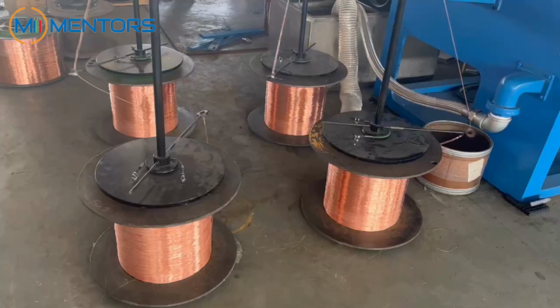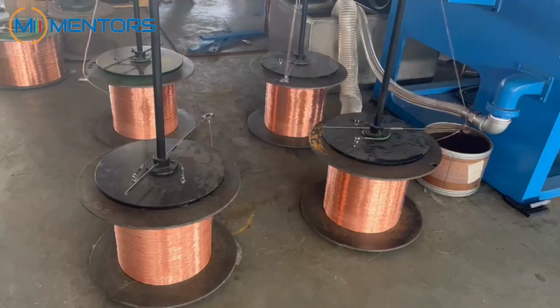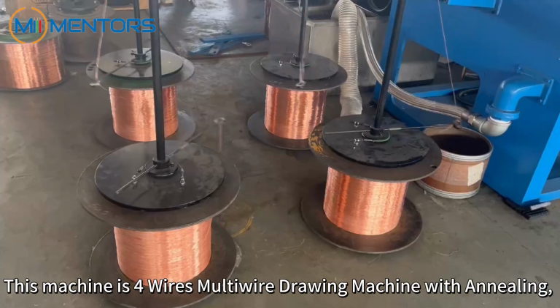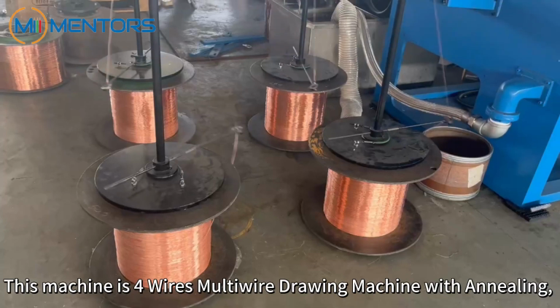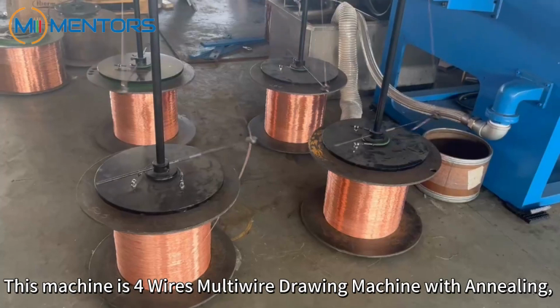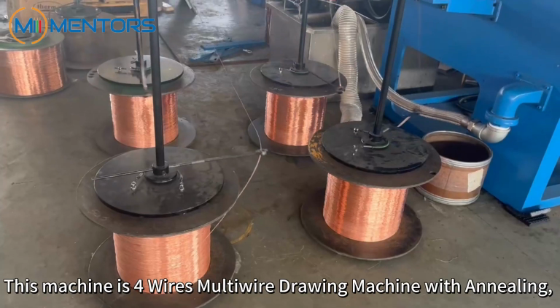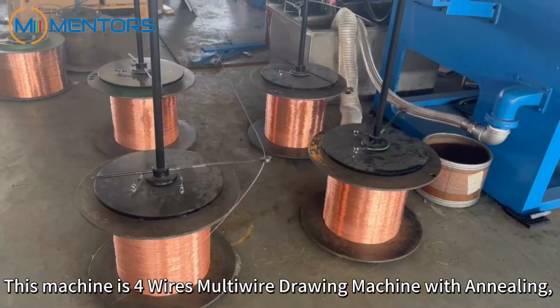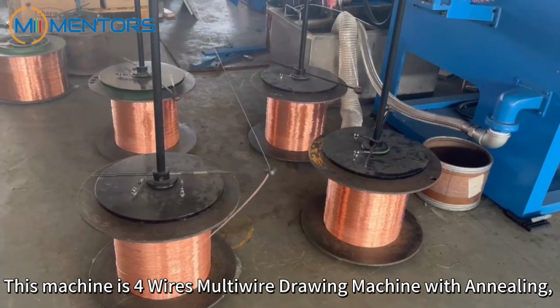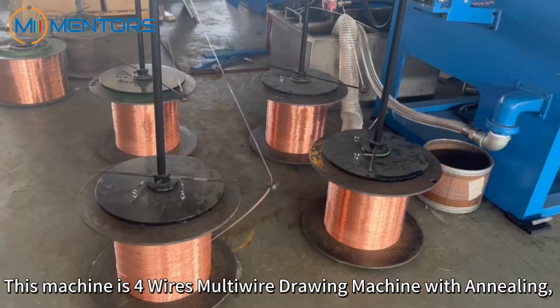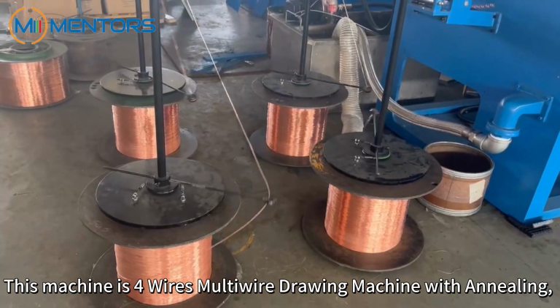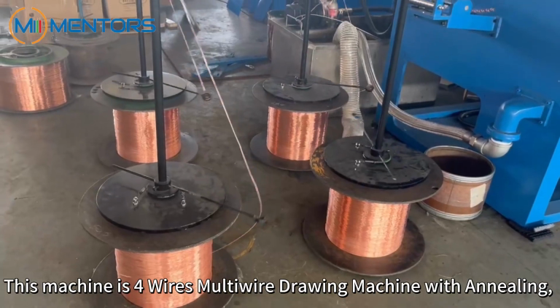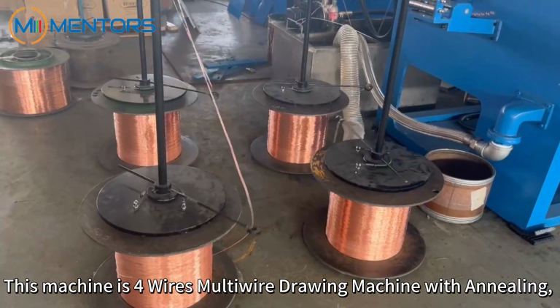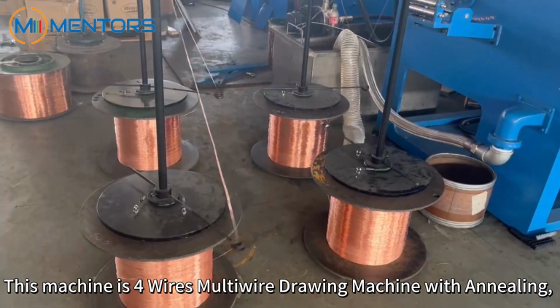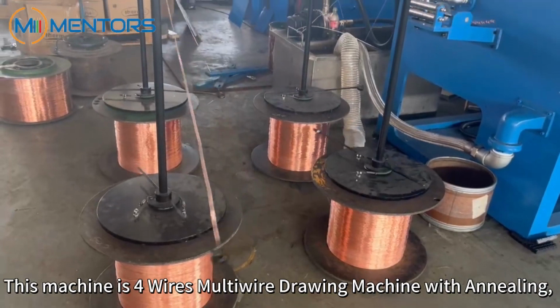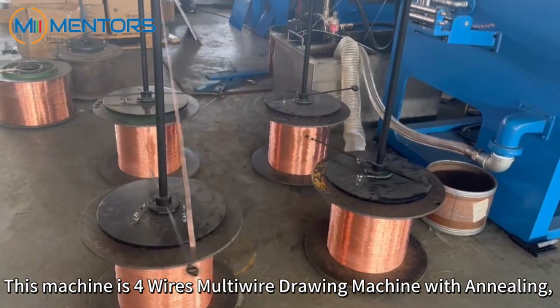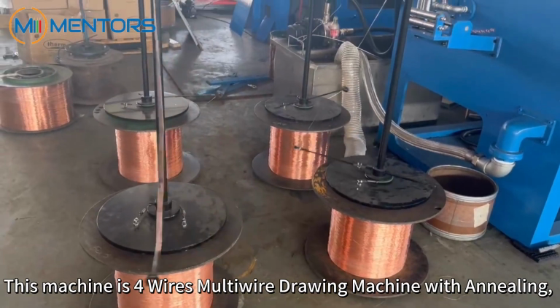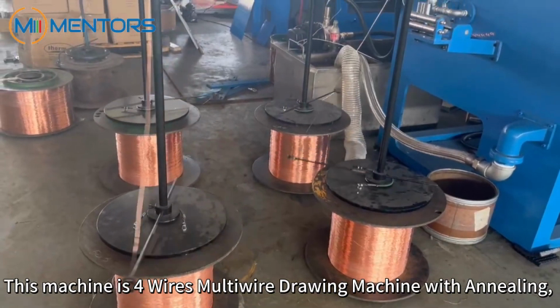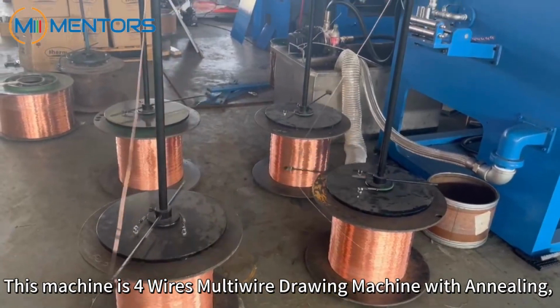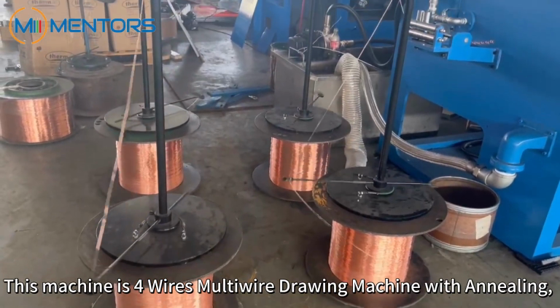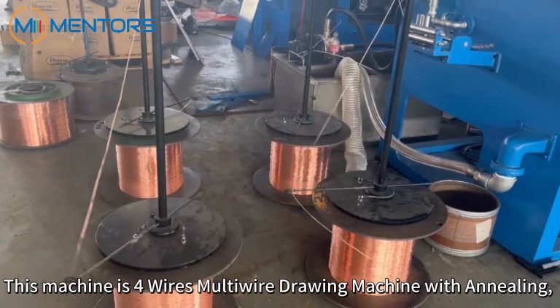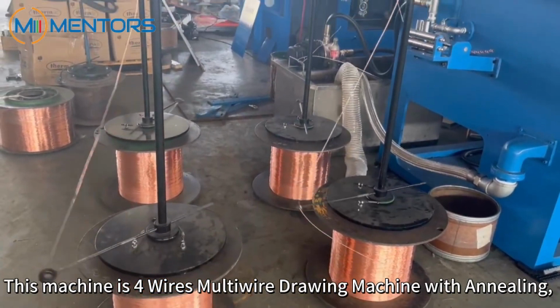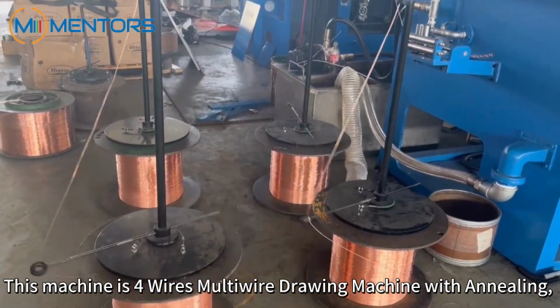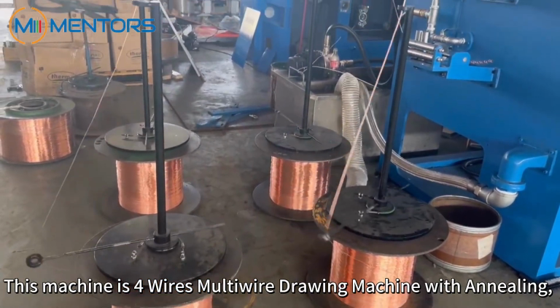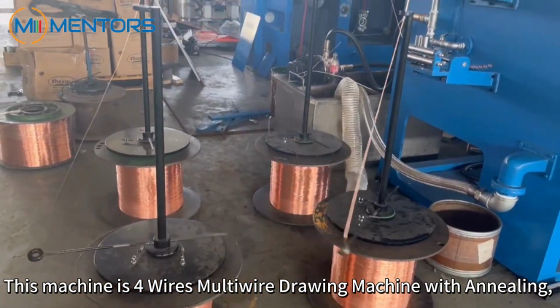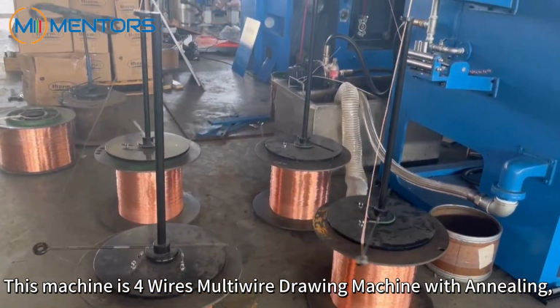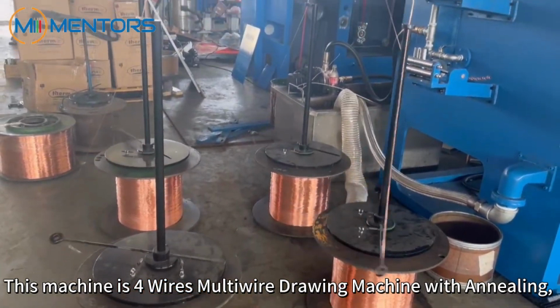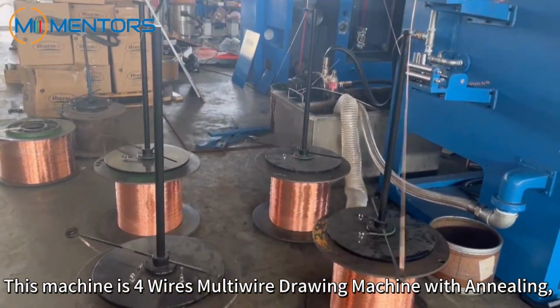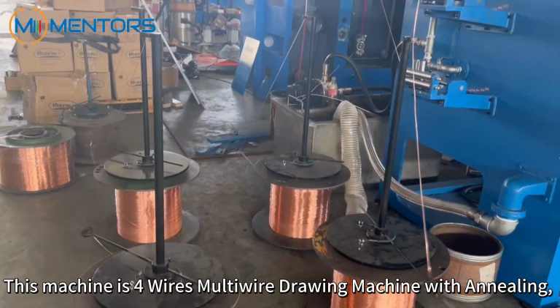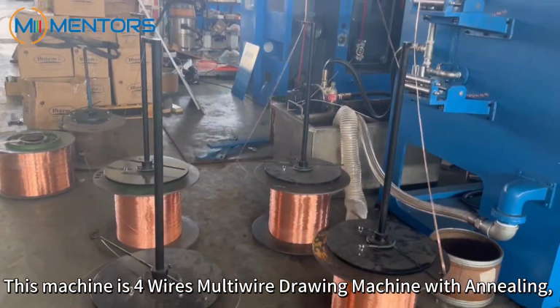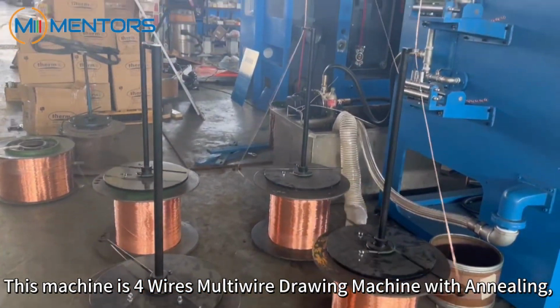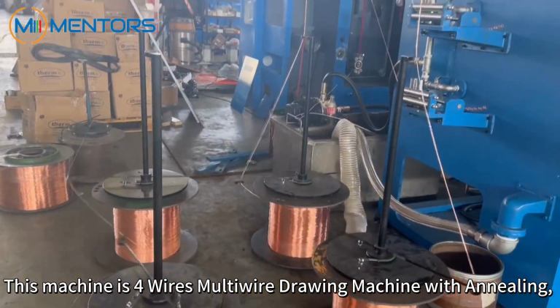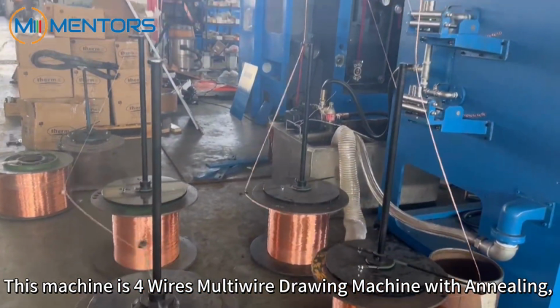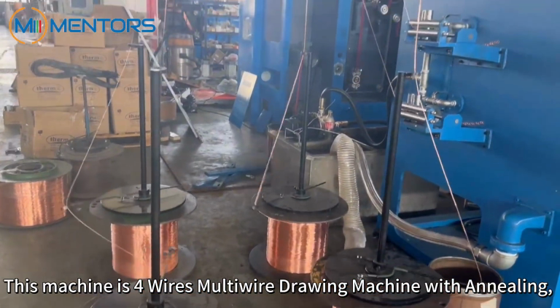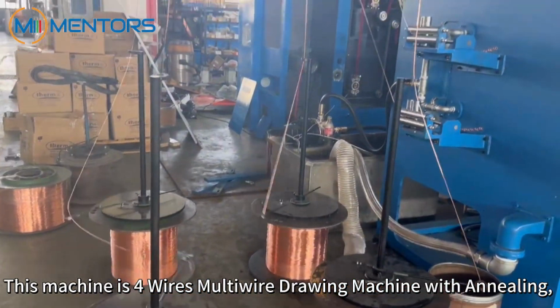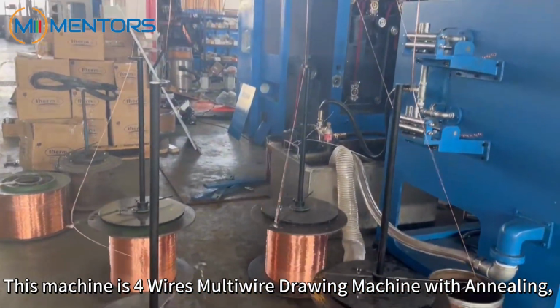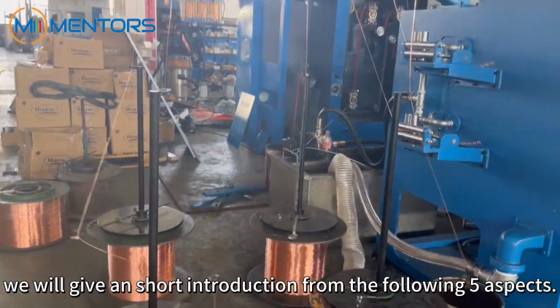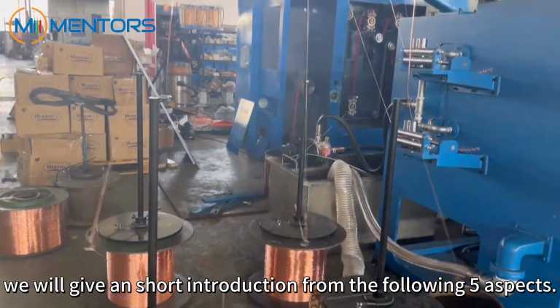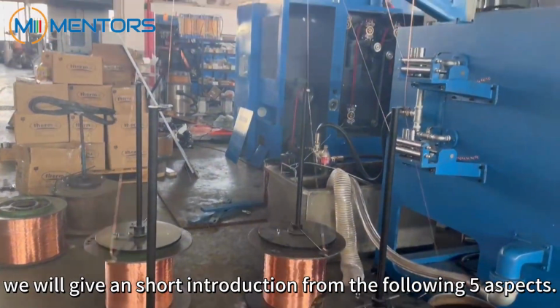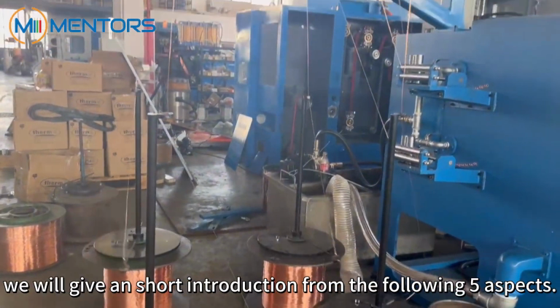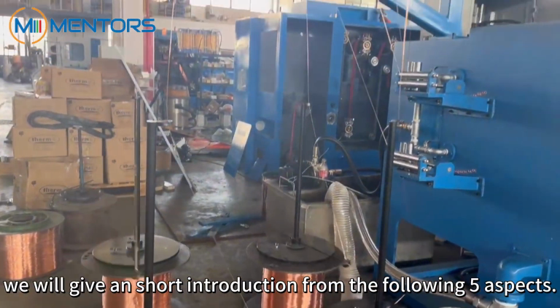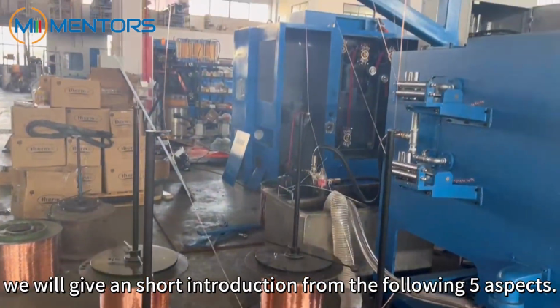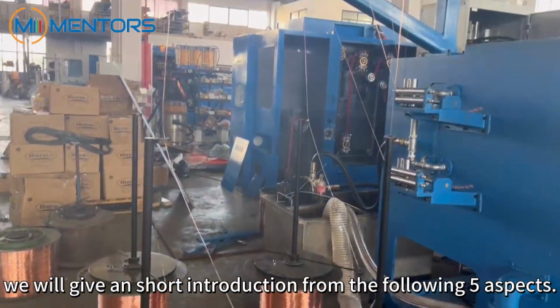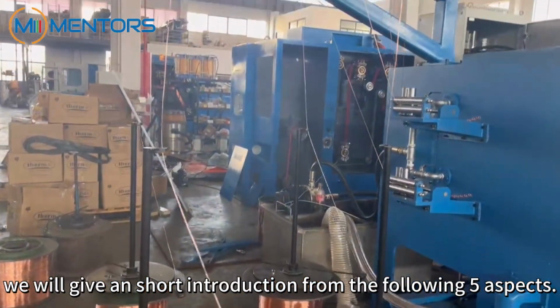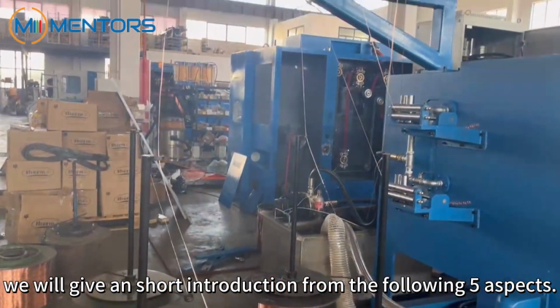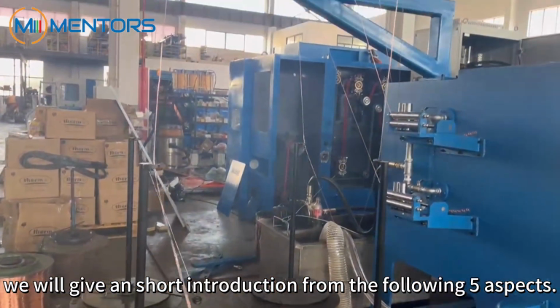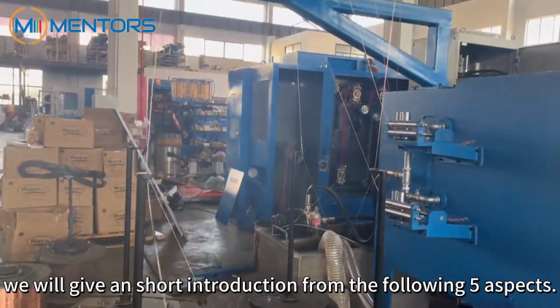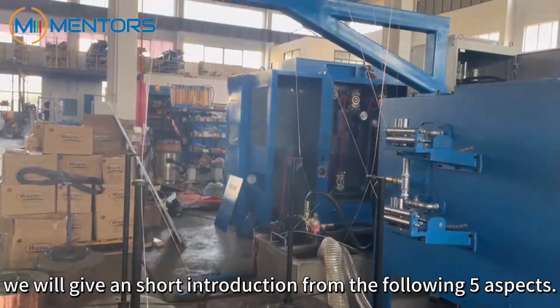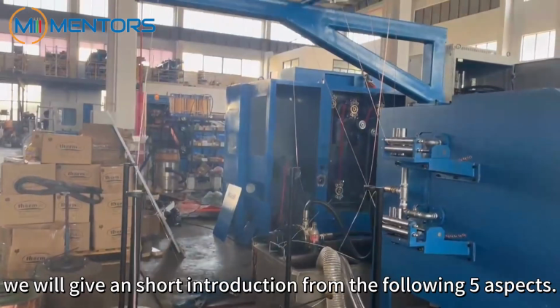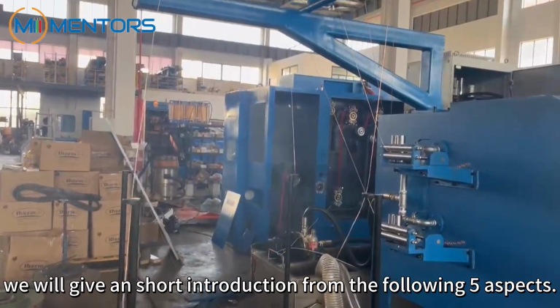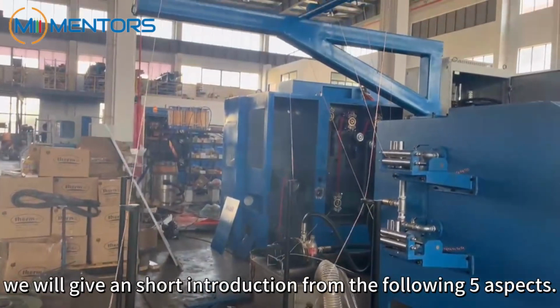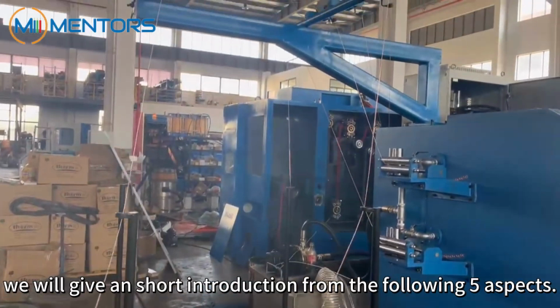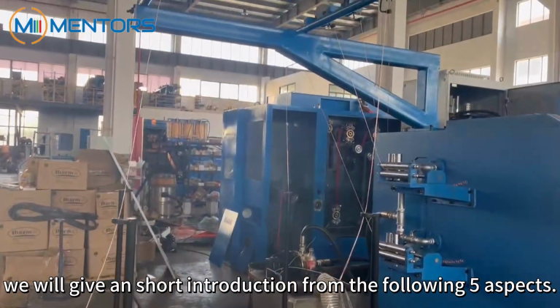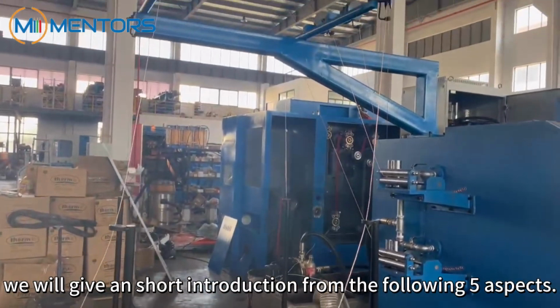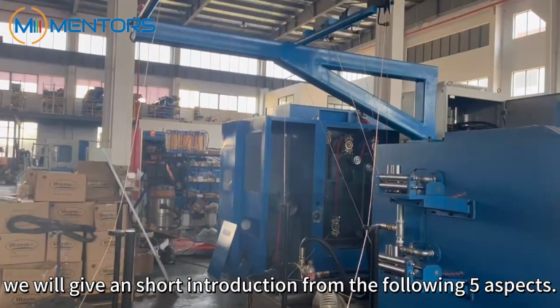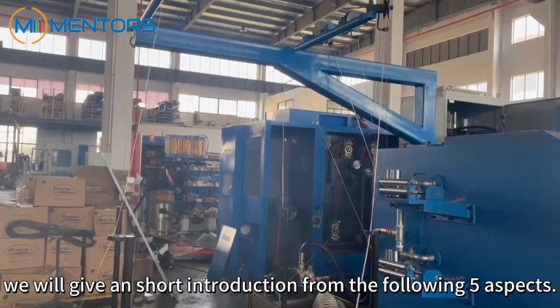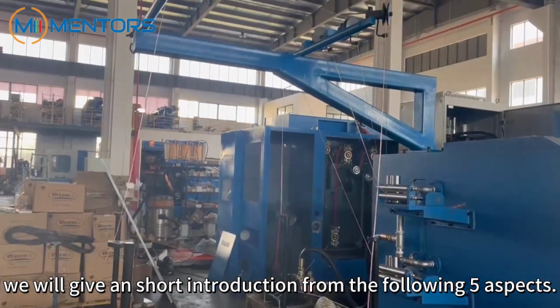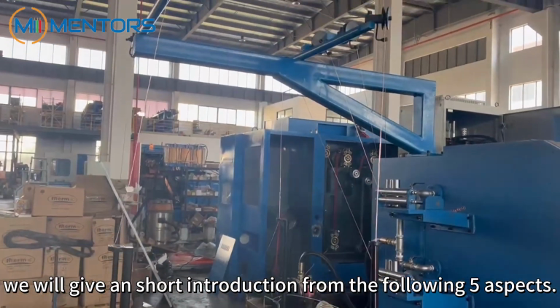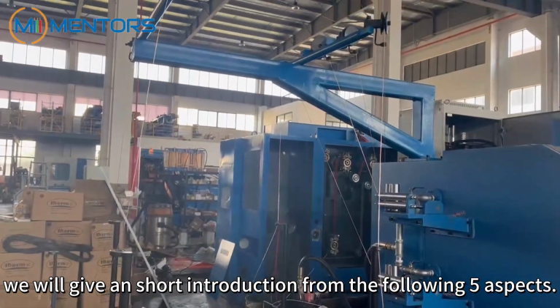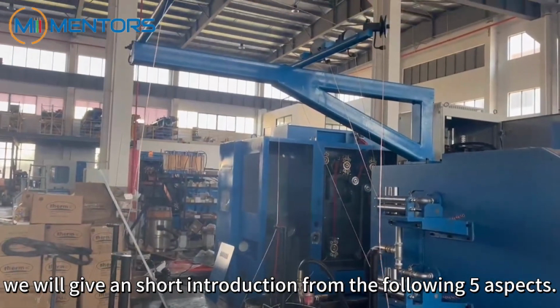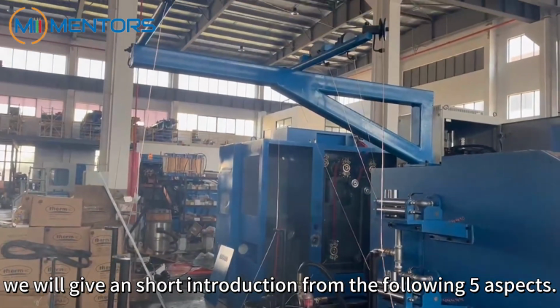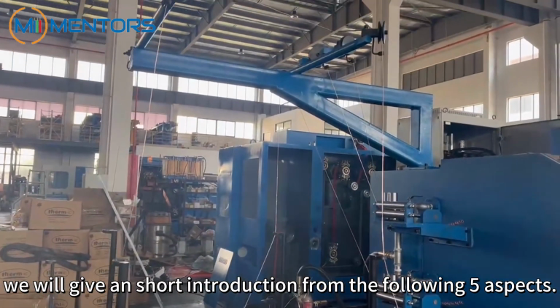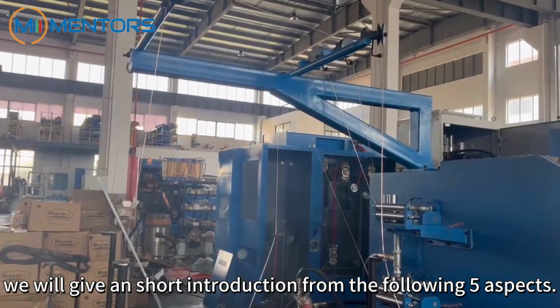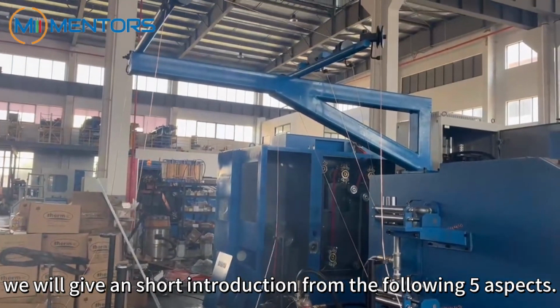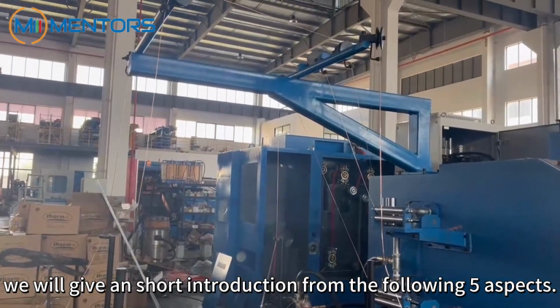This machine is a four-wire multi-wire drawing machine with annealing. We will give a short introduction from the following five aspects.